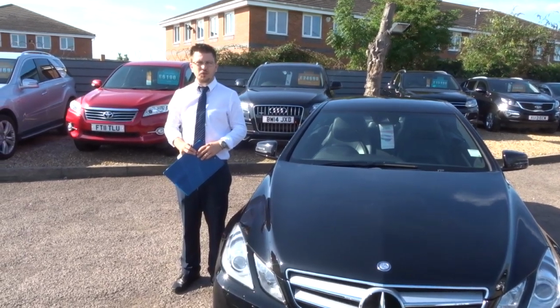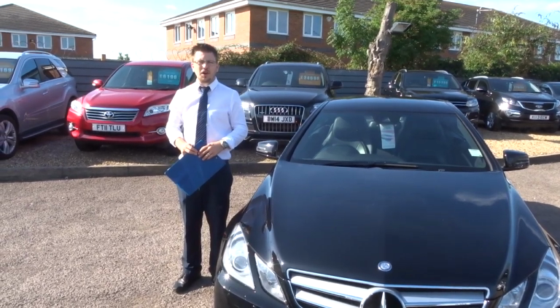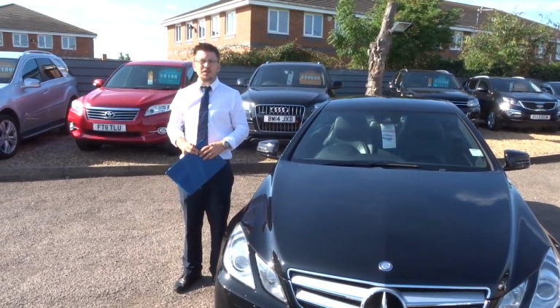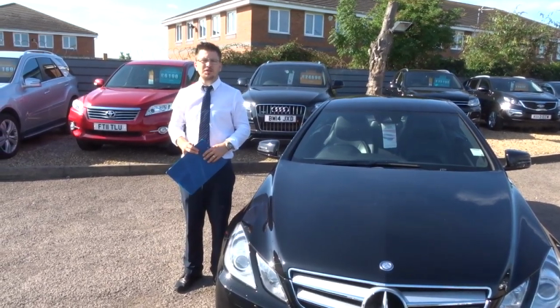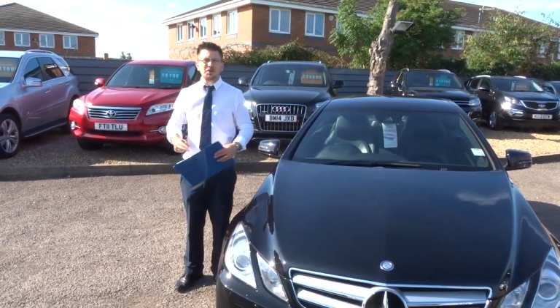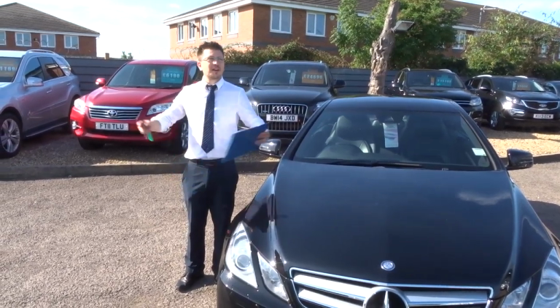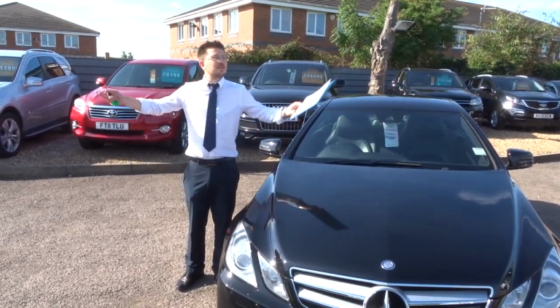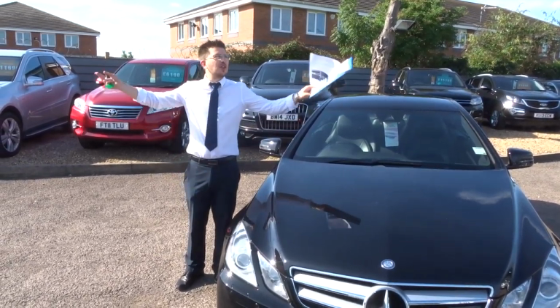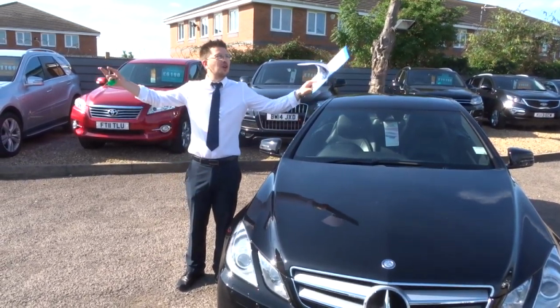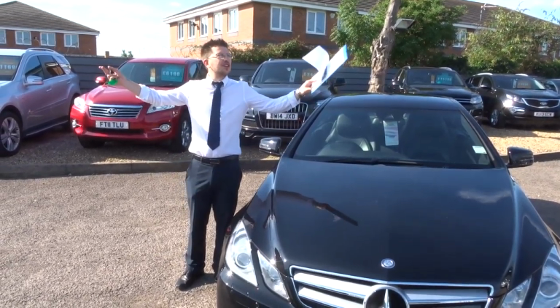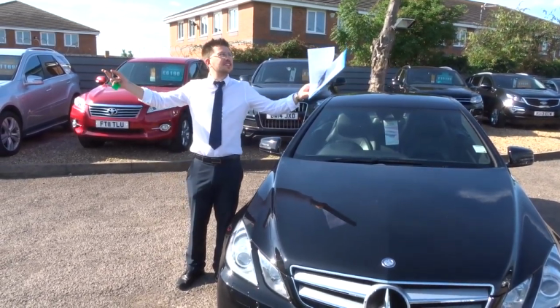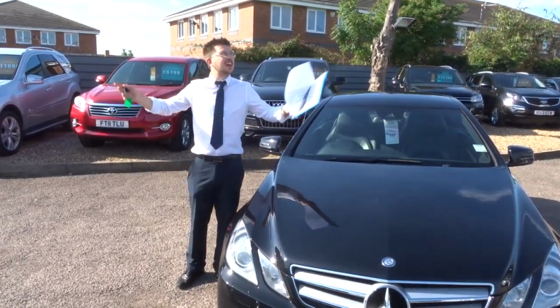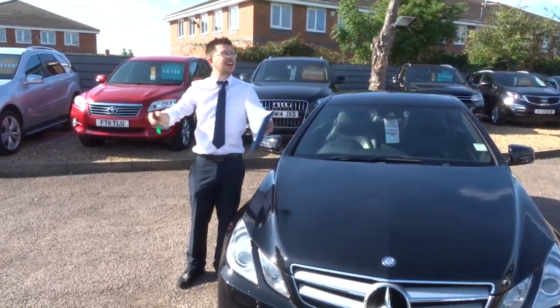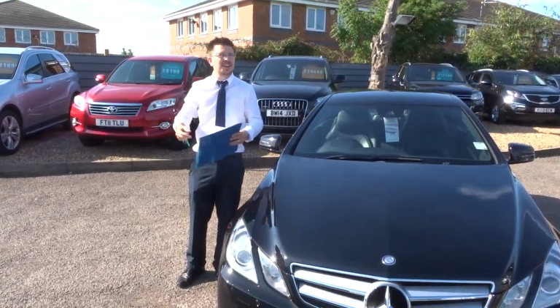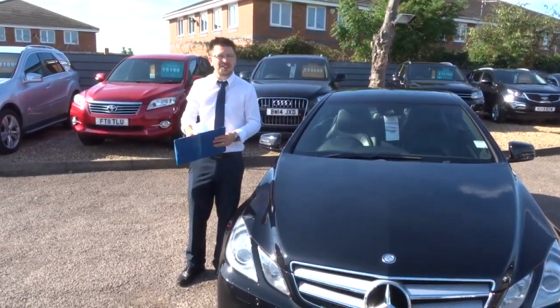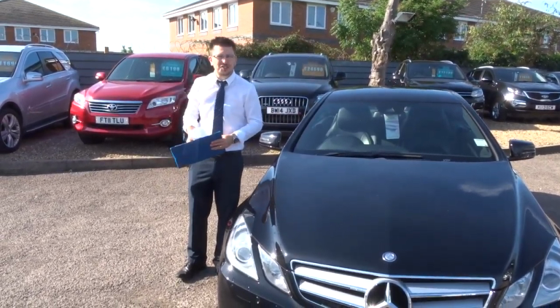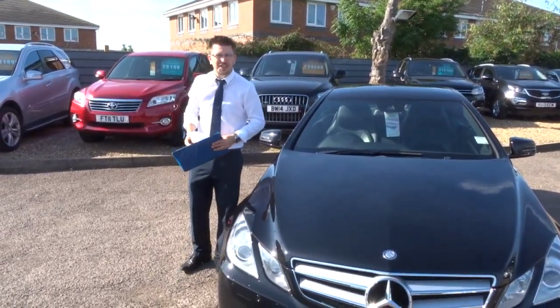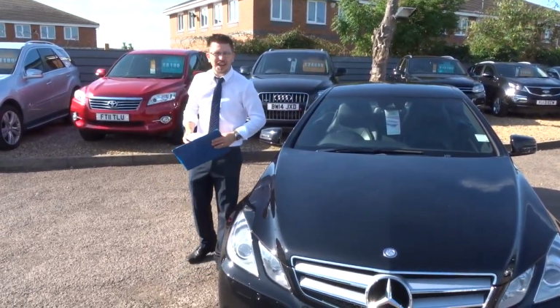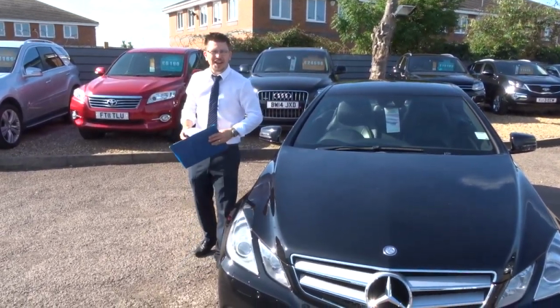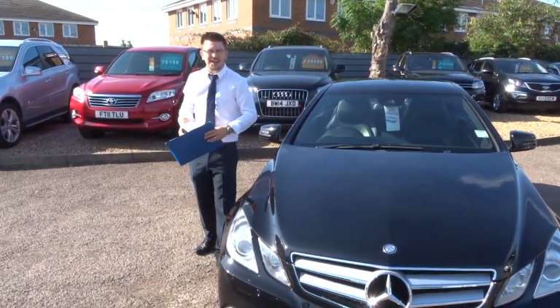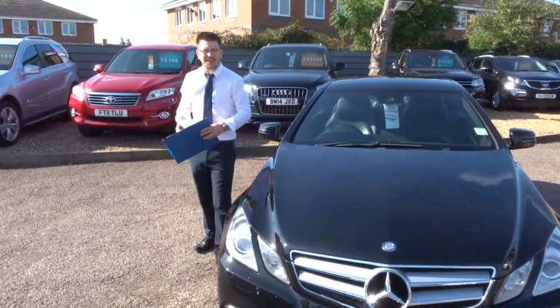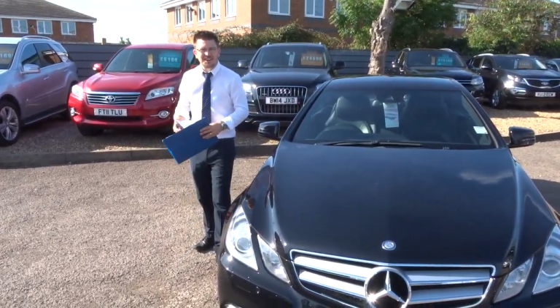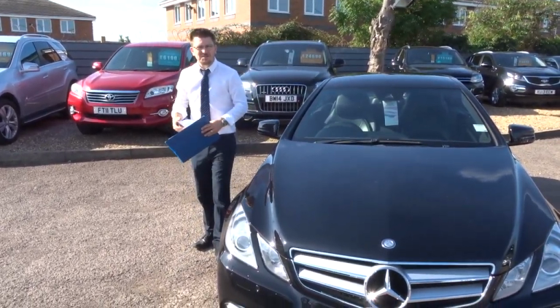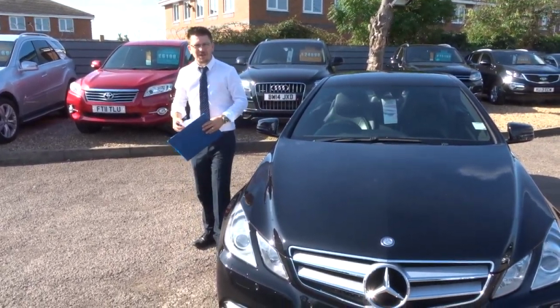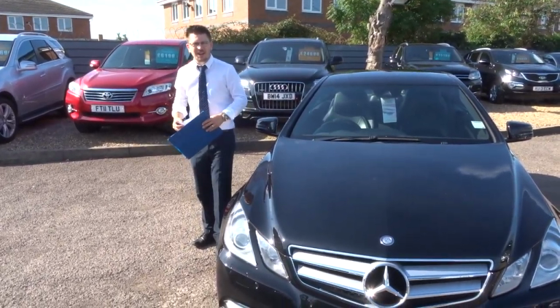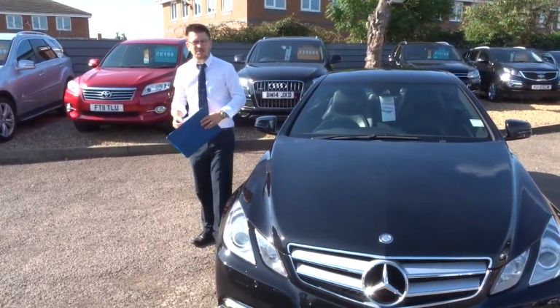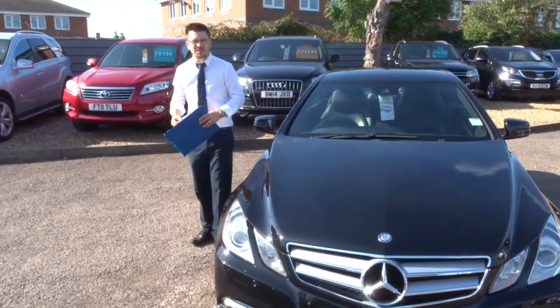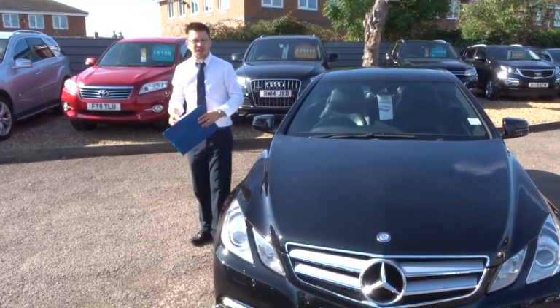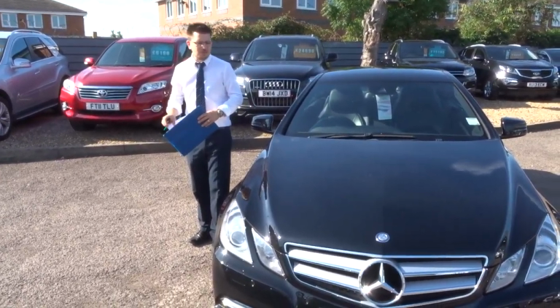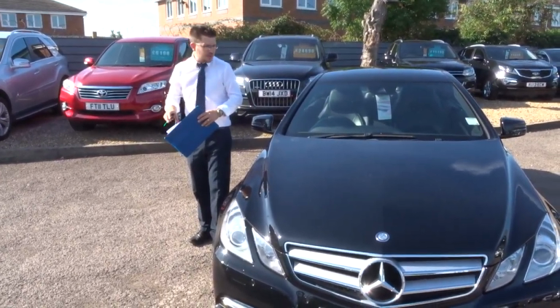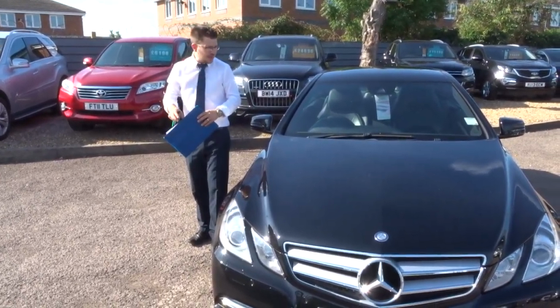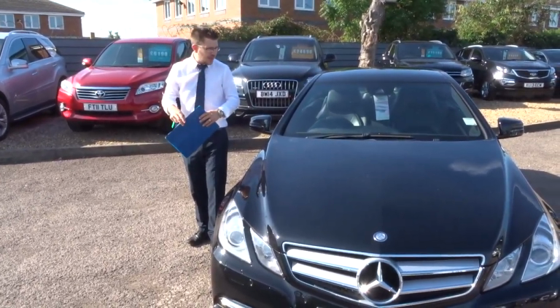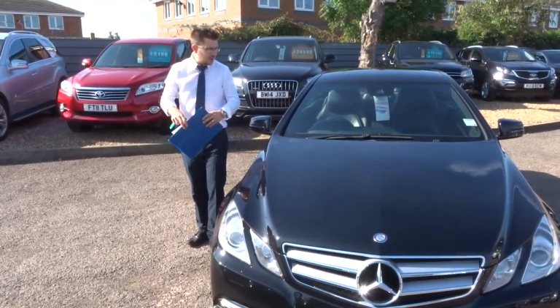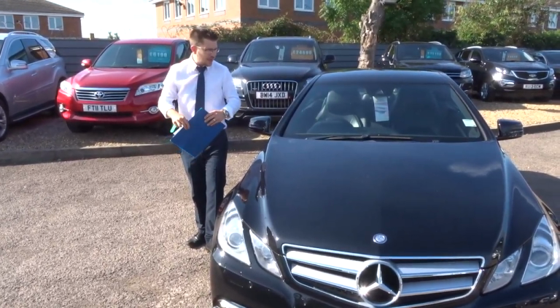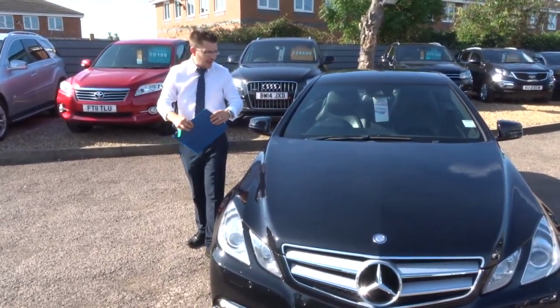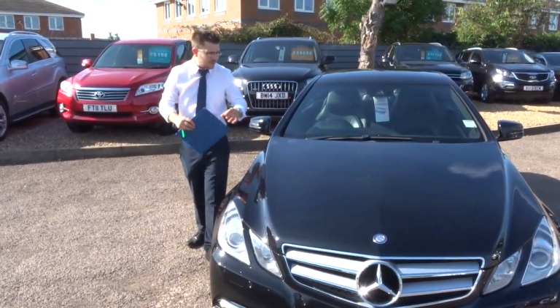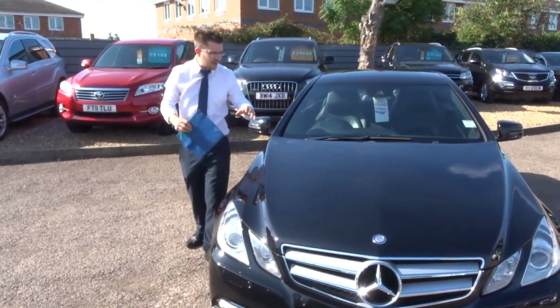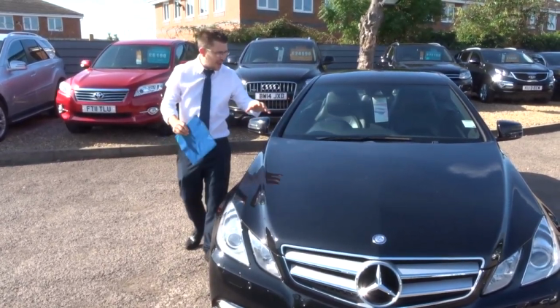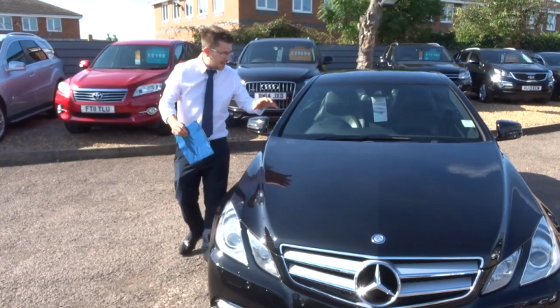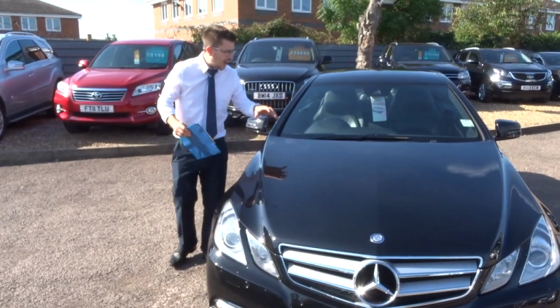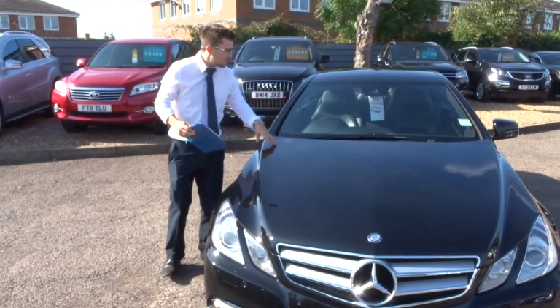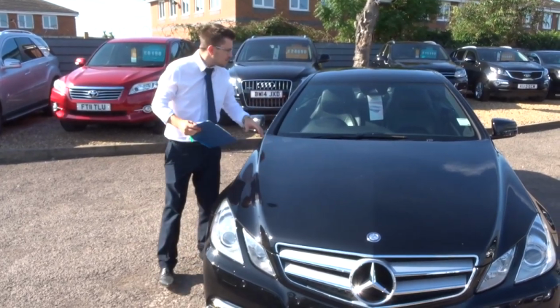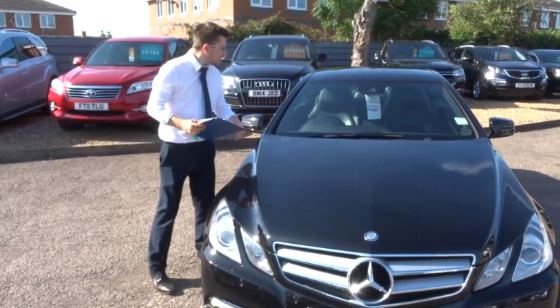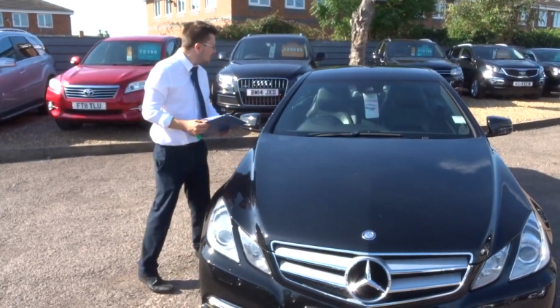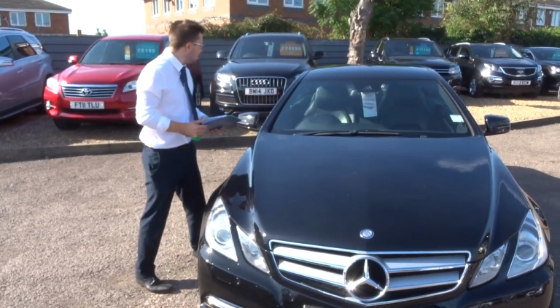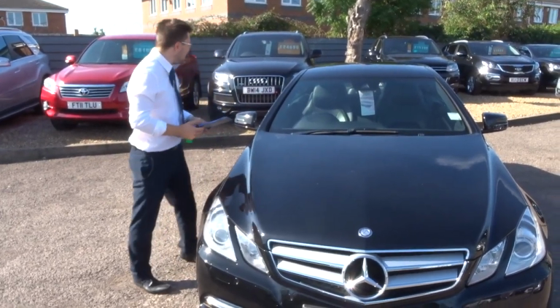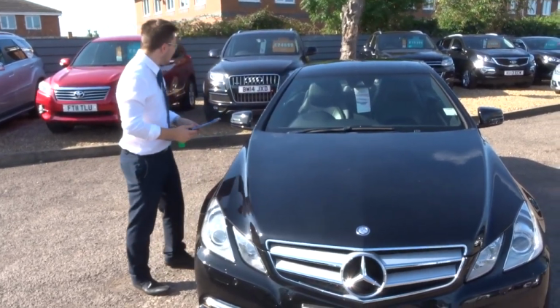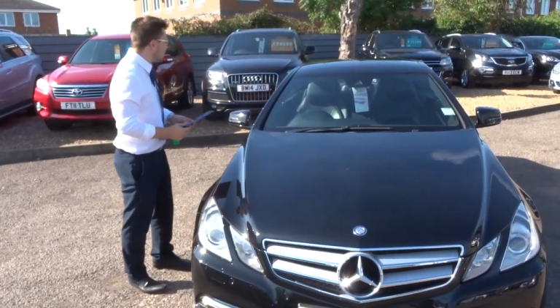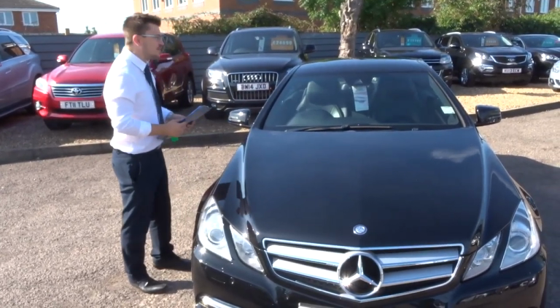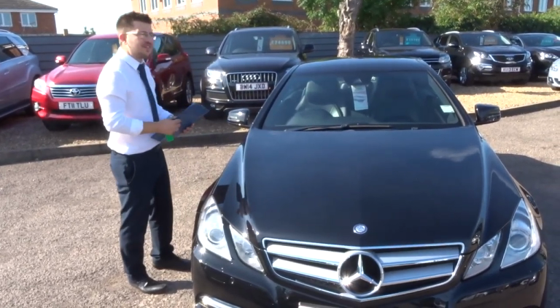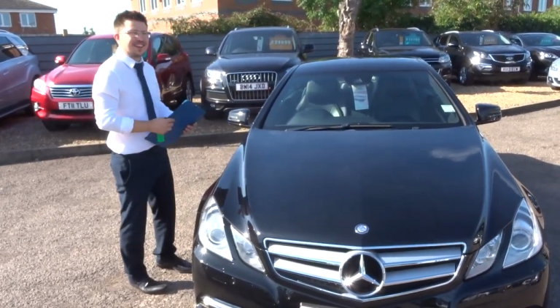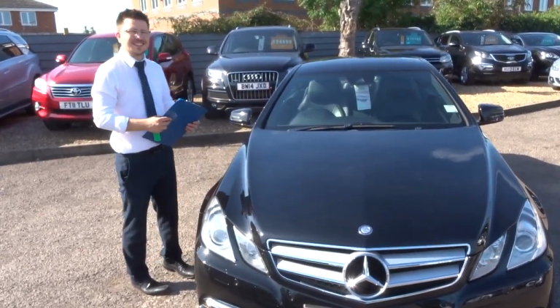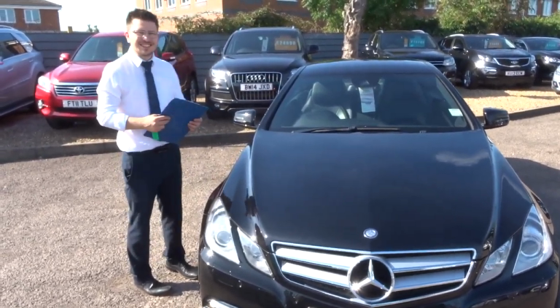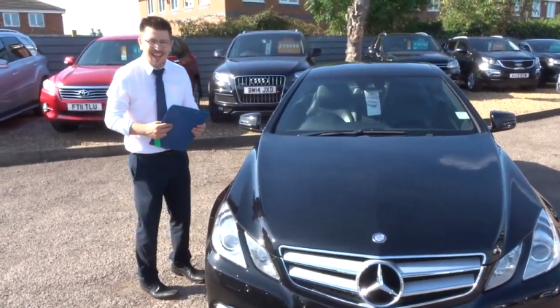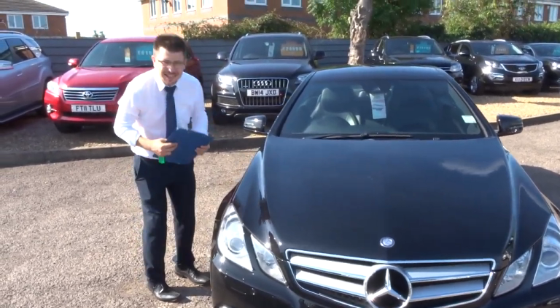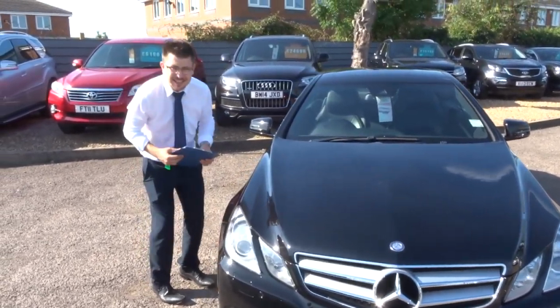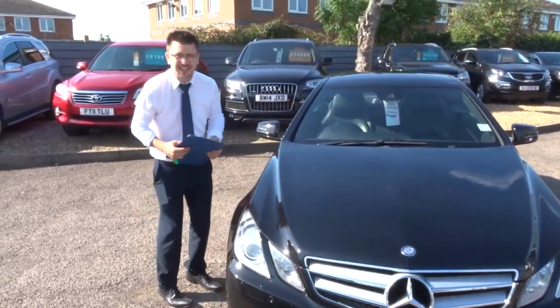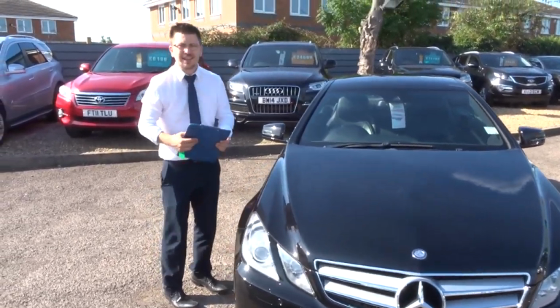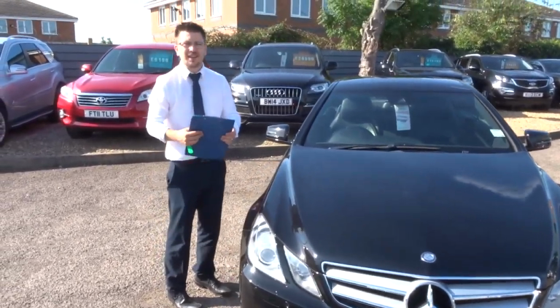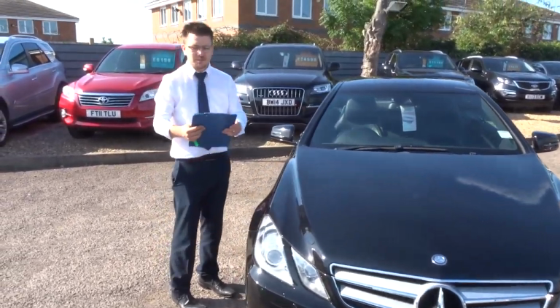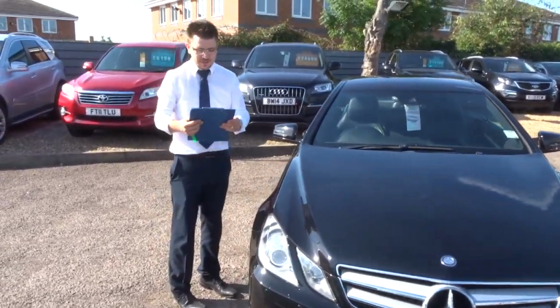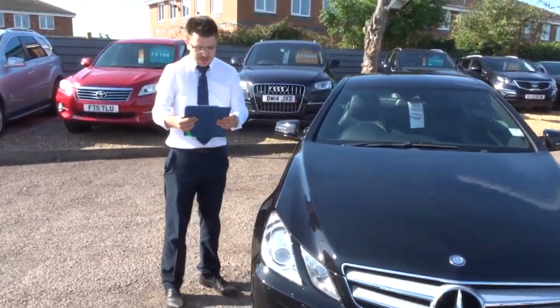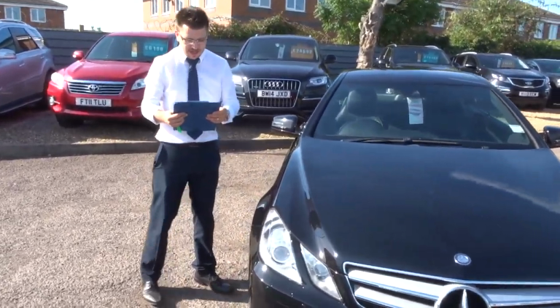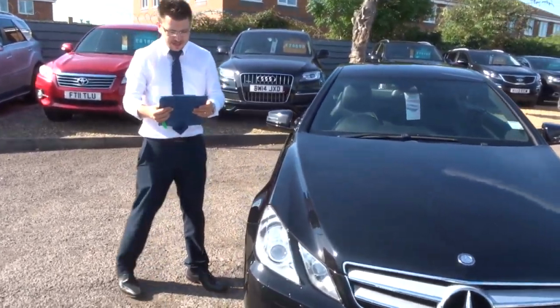Welcome to a glorious day at Country Car. My name's Tom. Here we have an absolutely fantastic Mercedes.